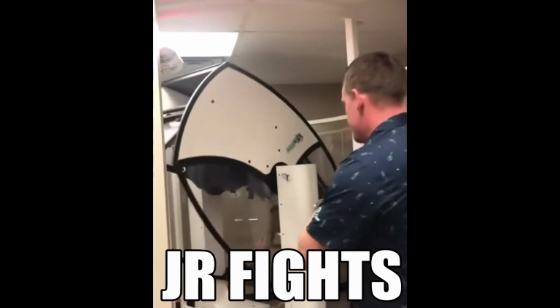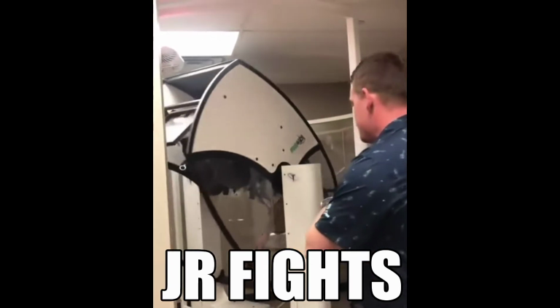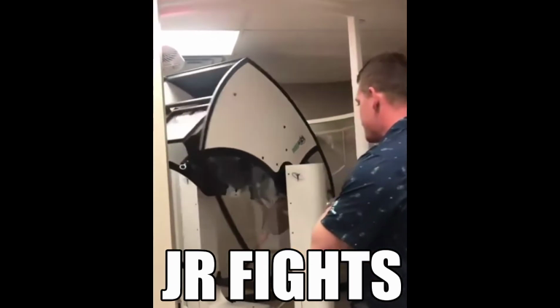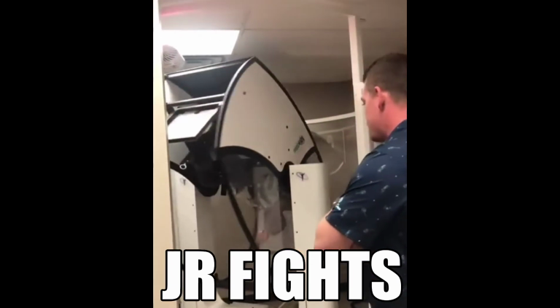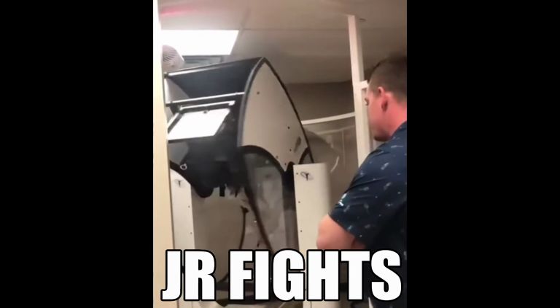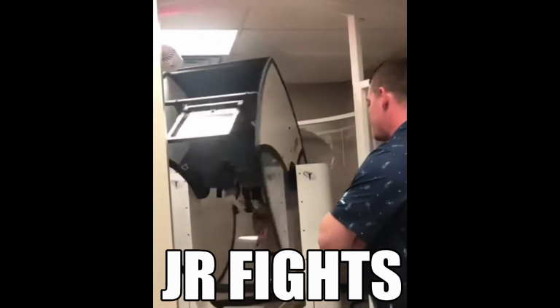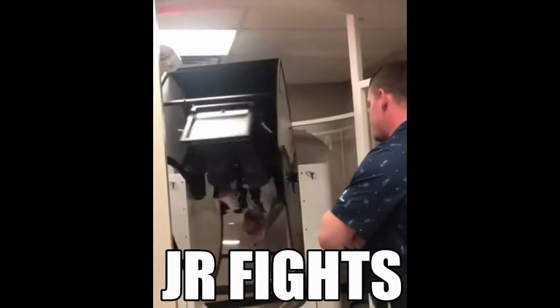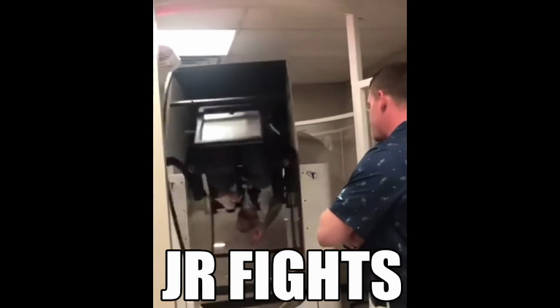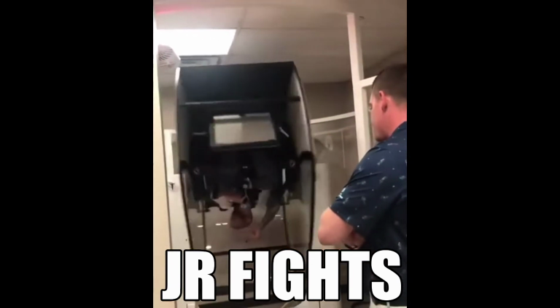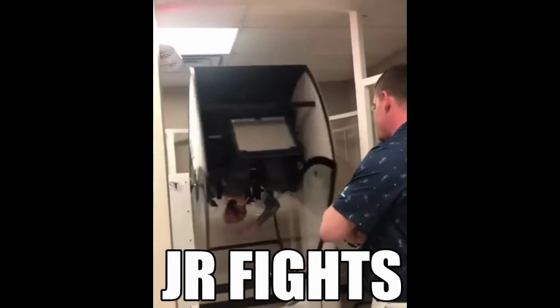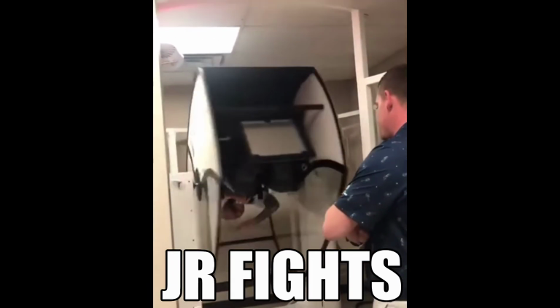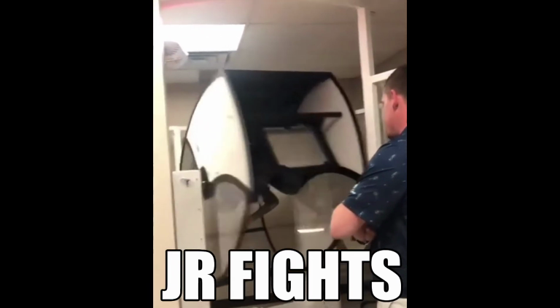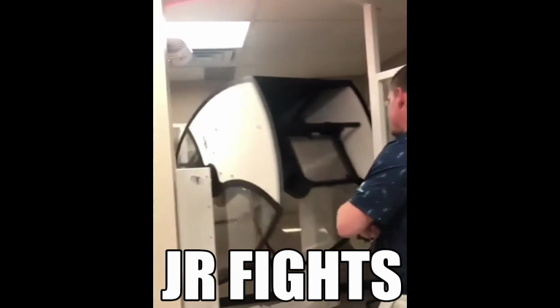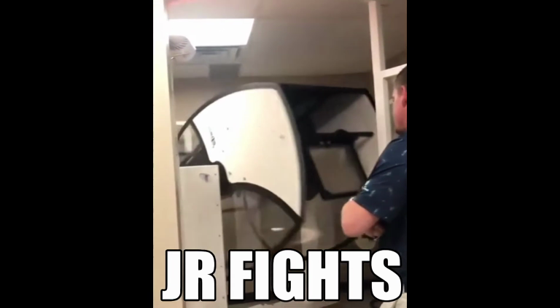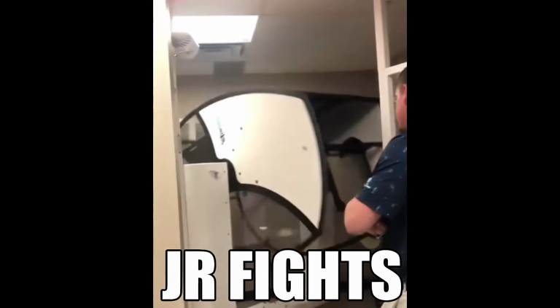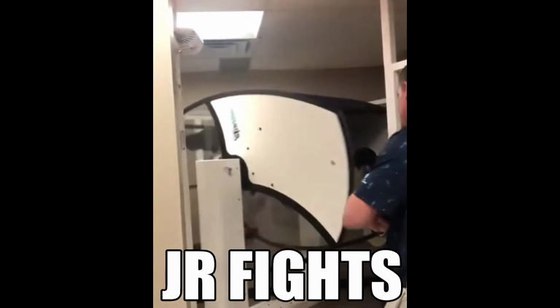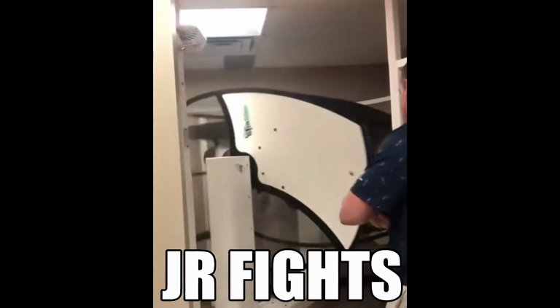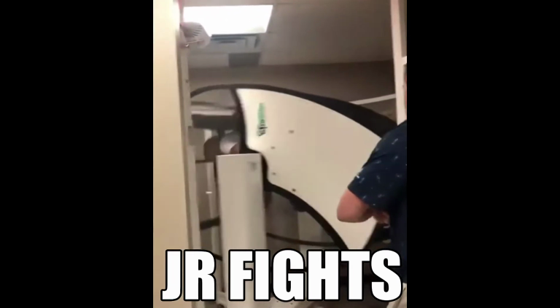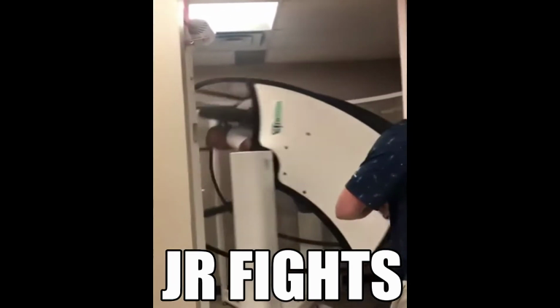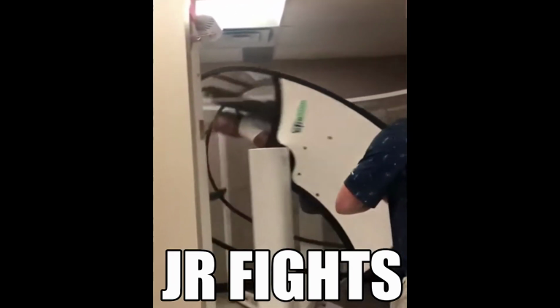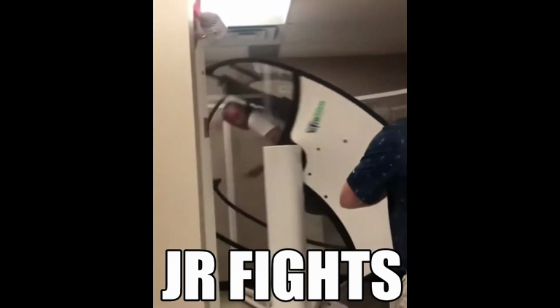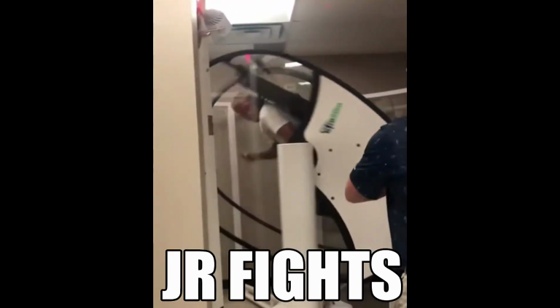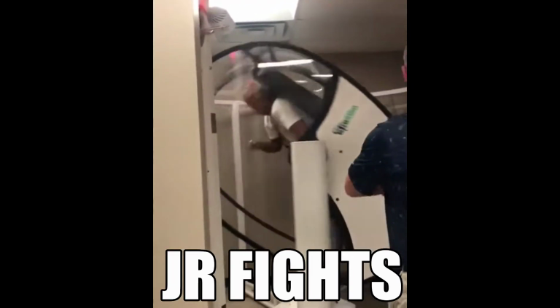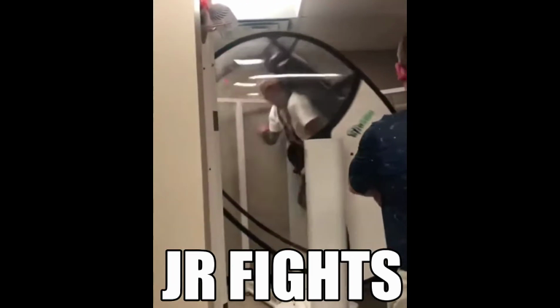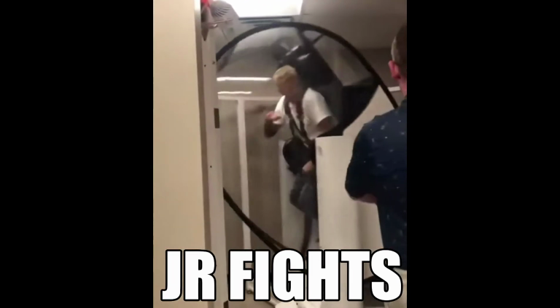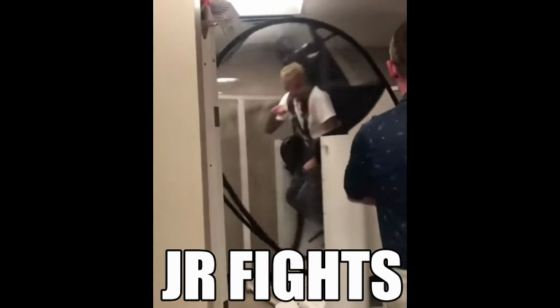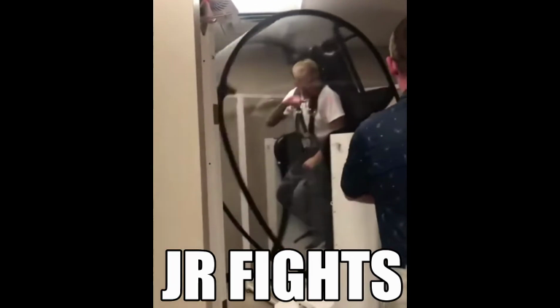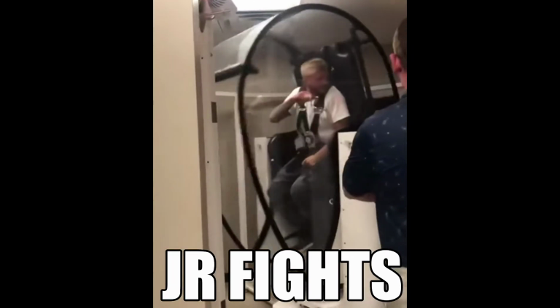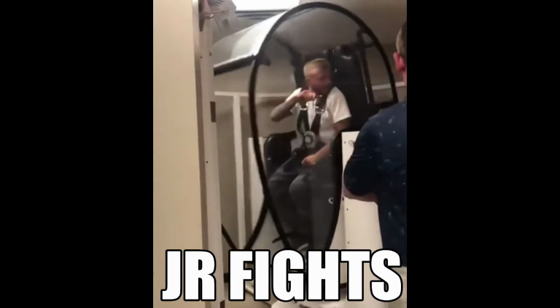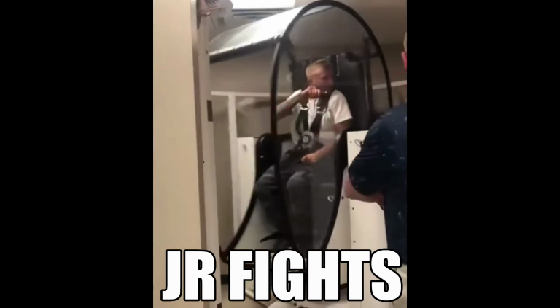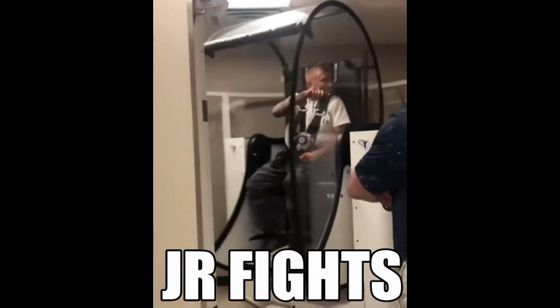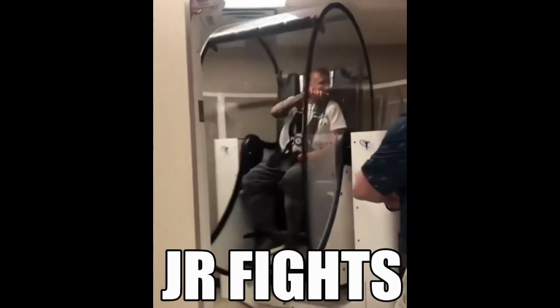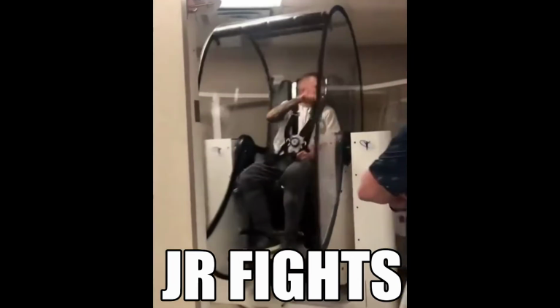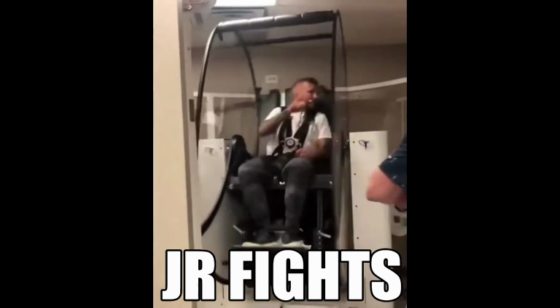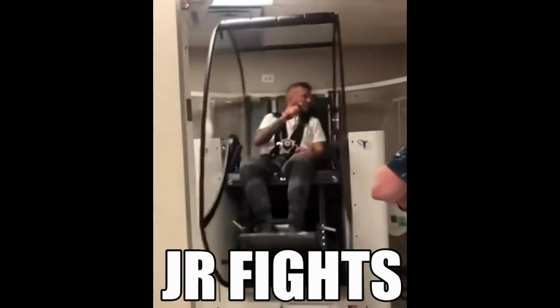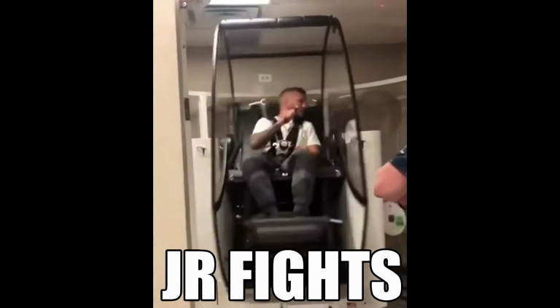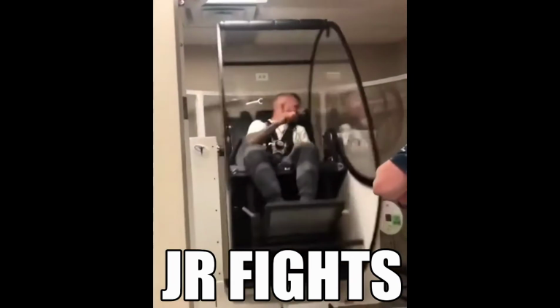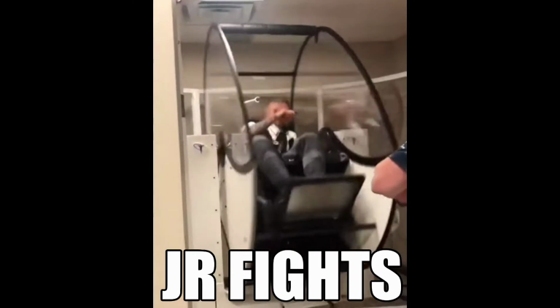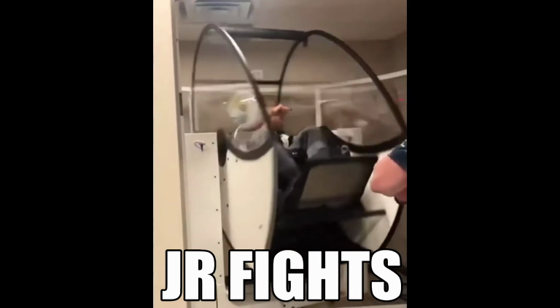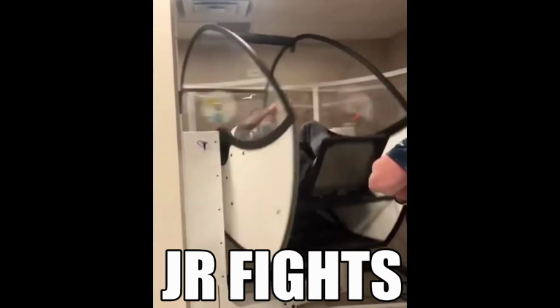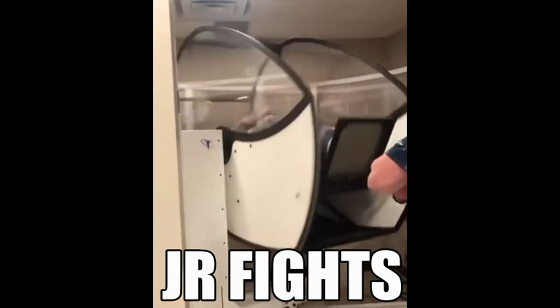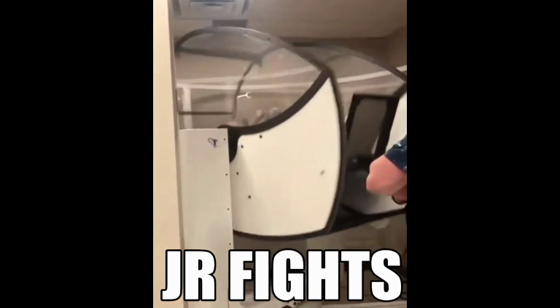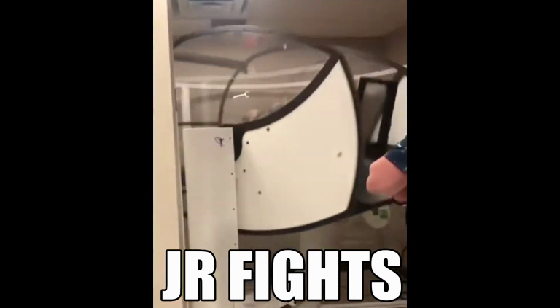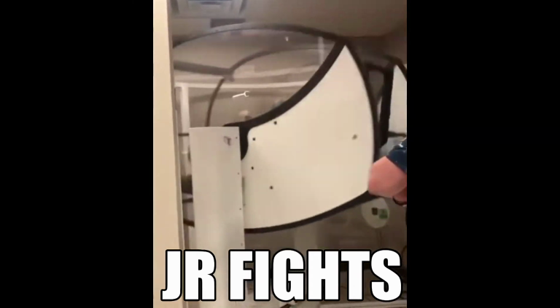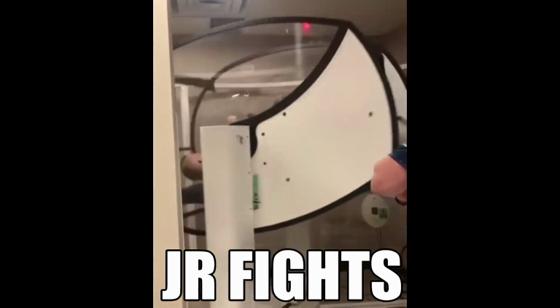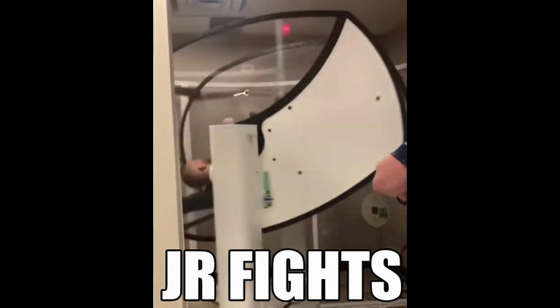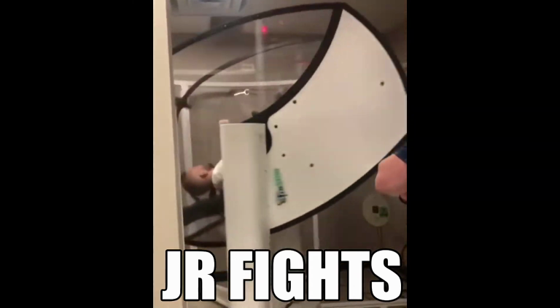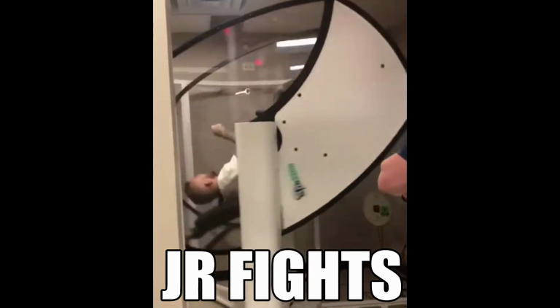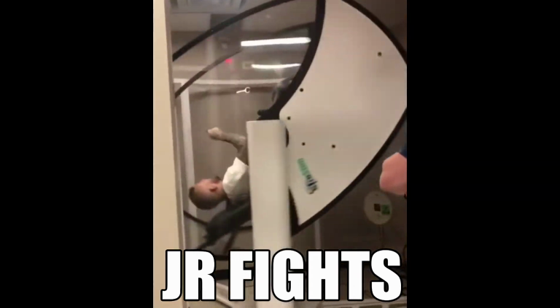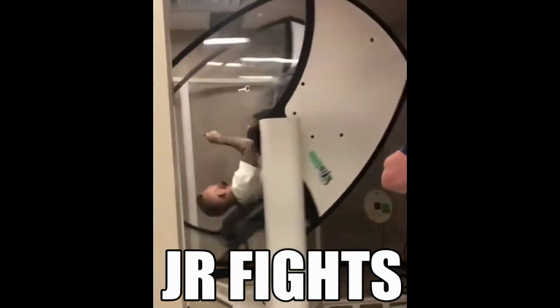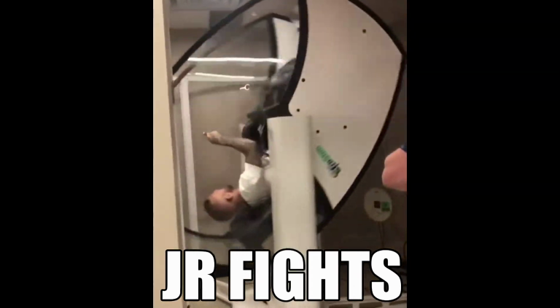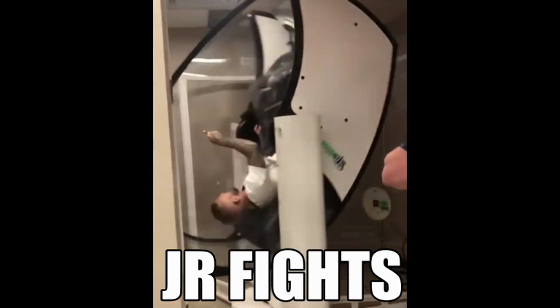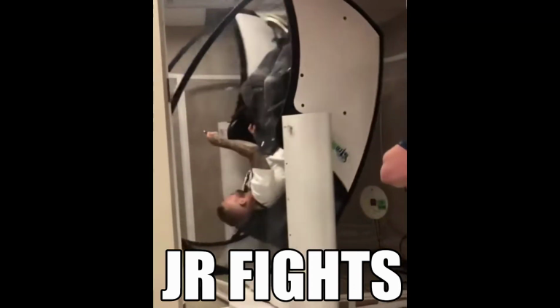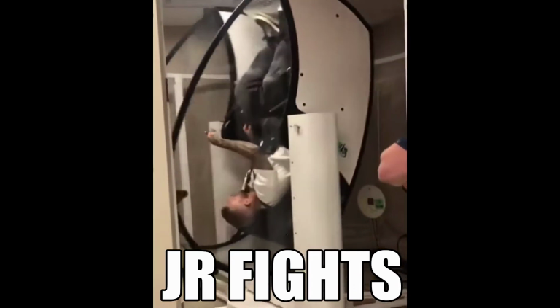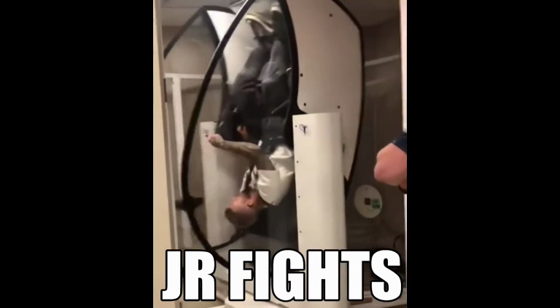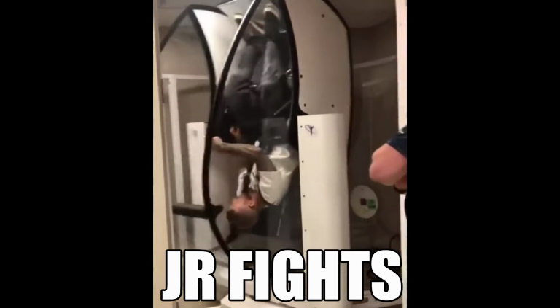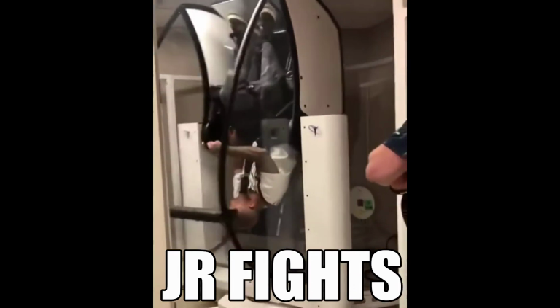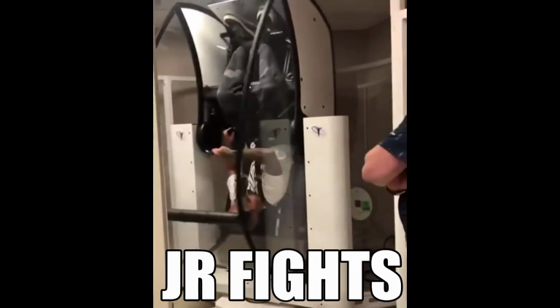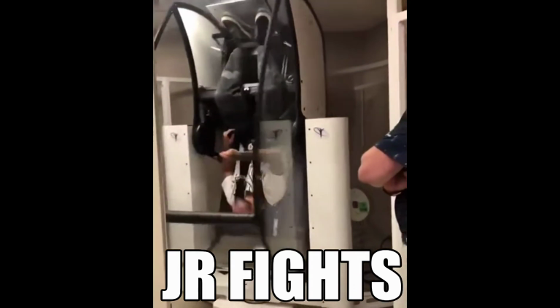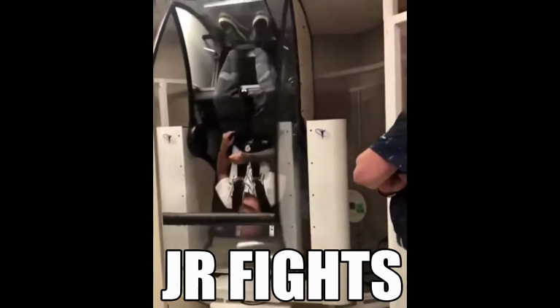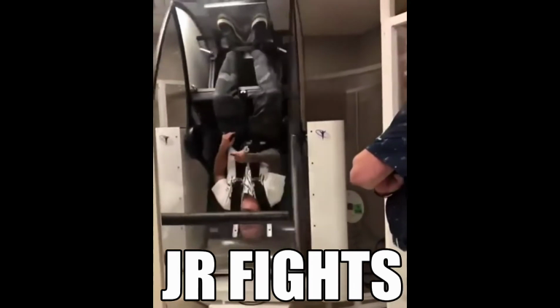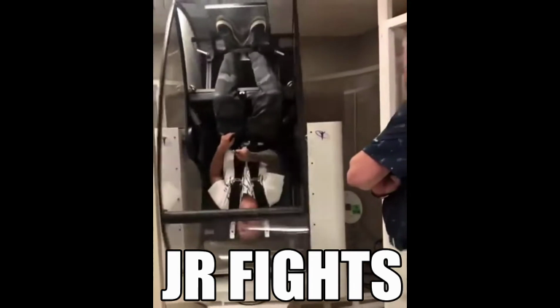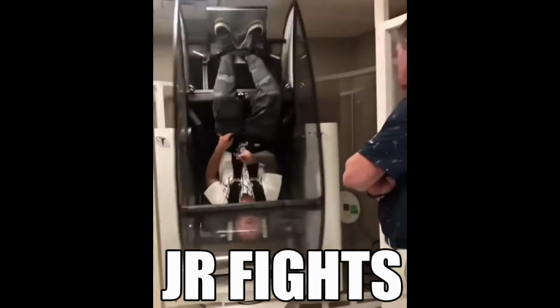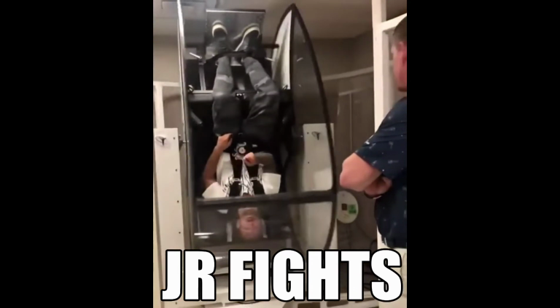Four blue, red. Two pushin'. One red, yellow. Two green, blue.